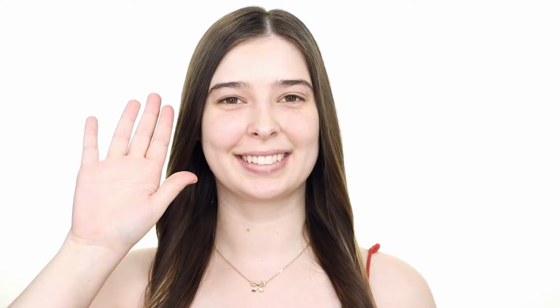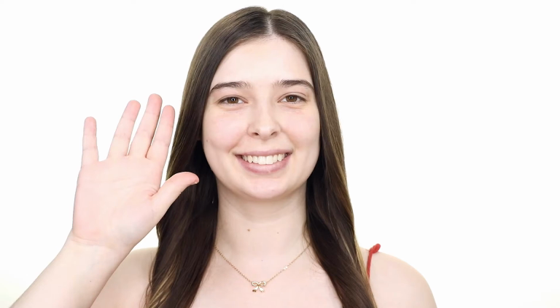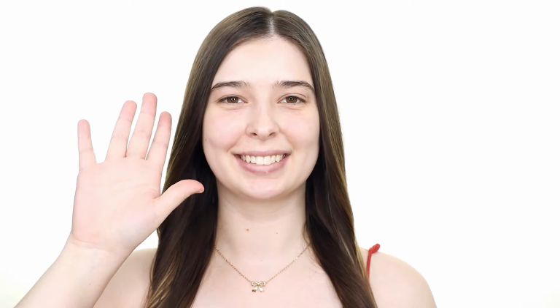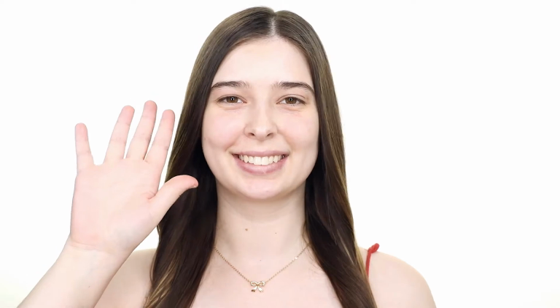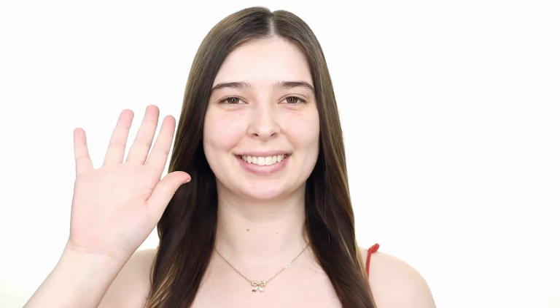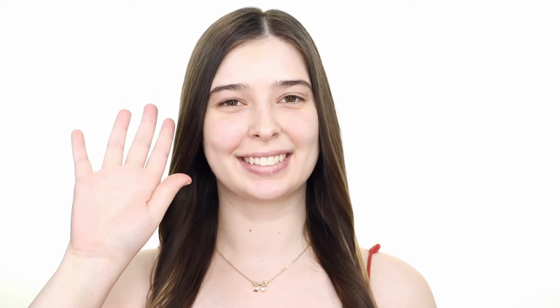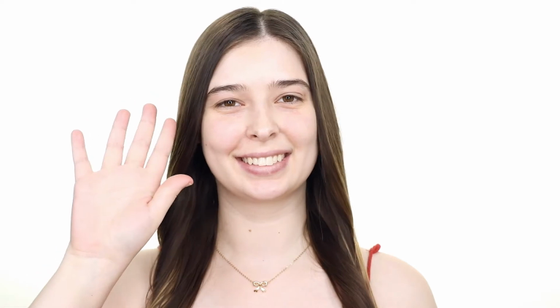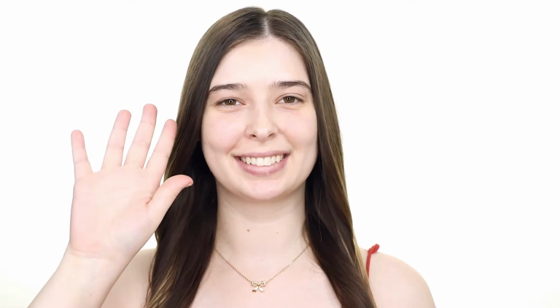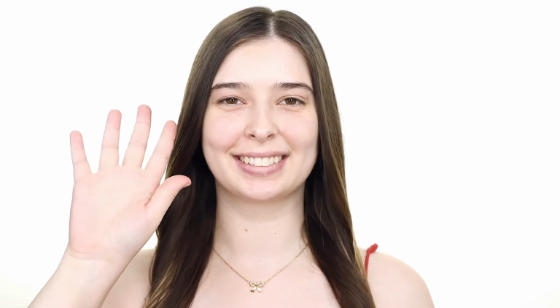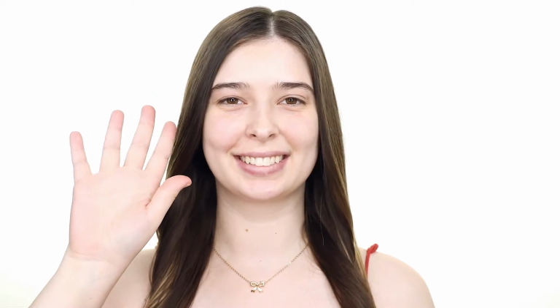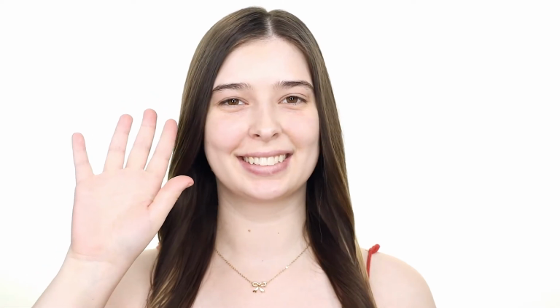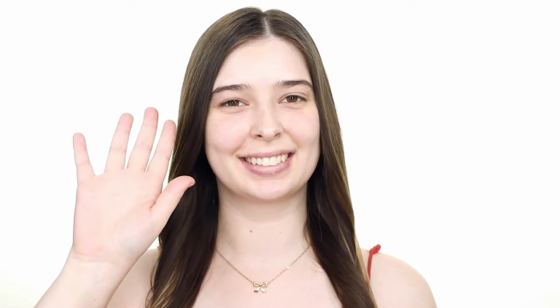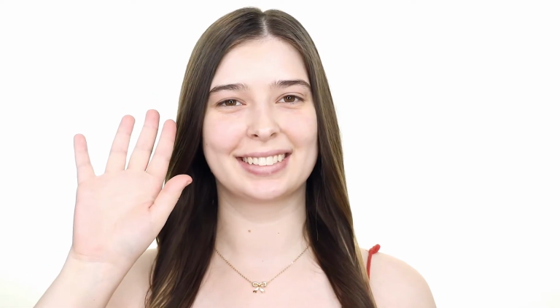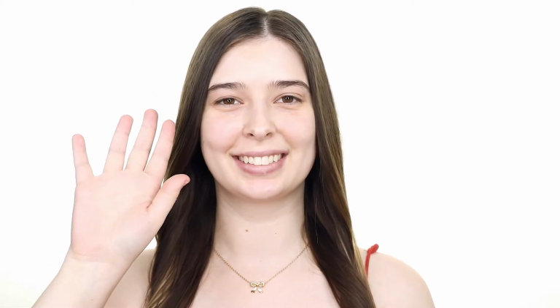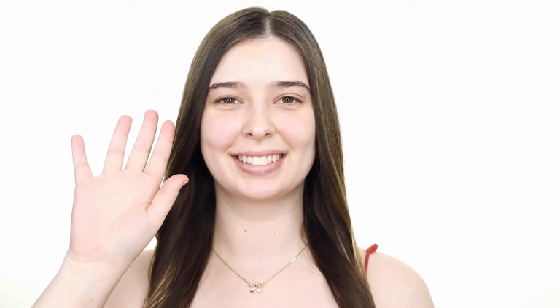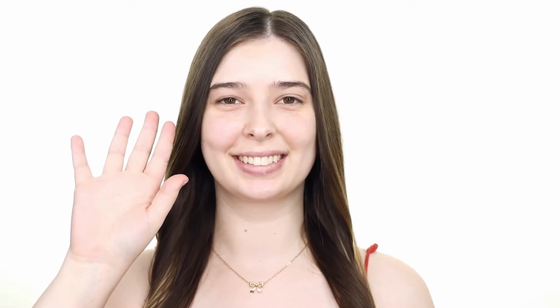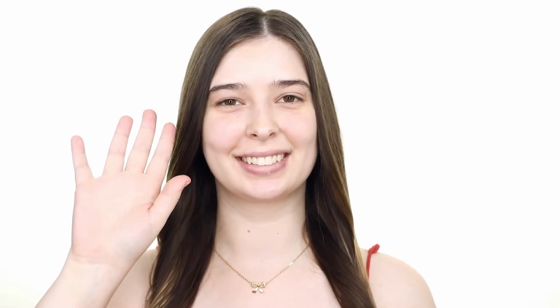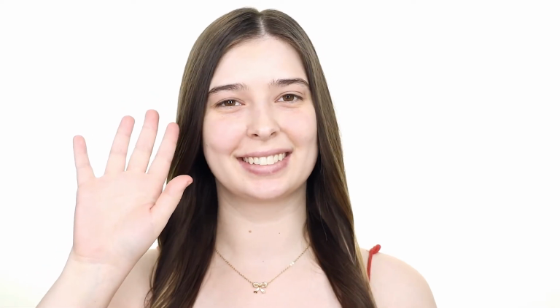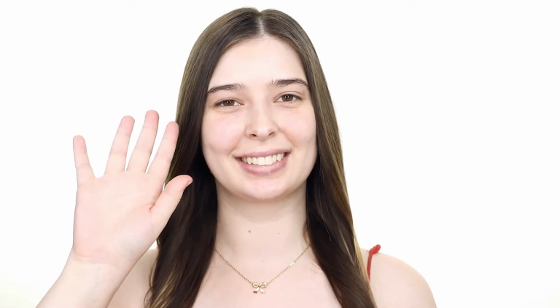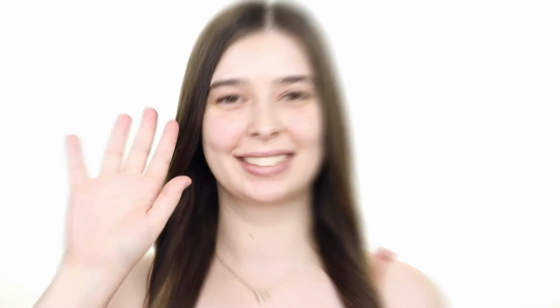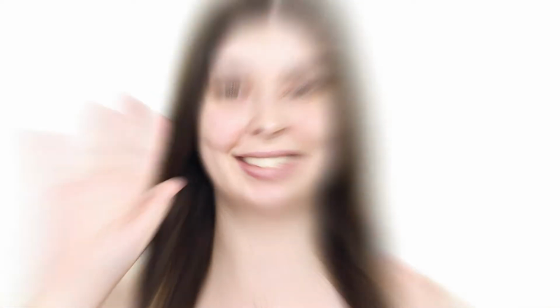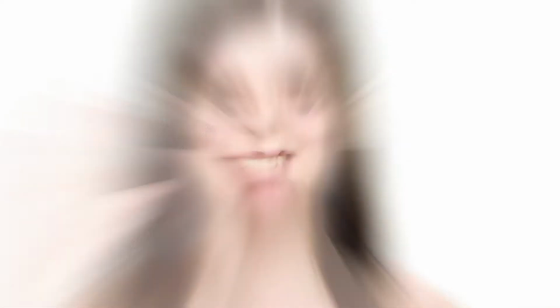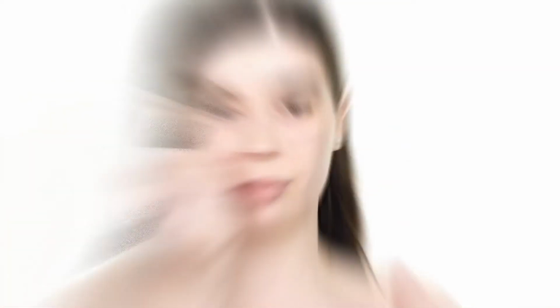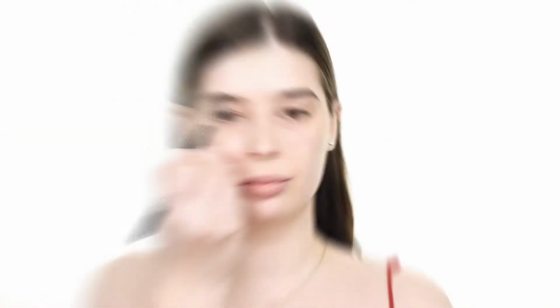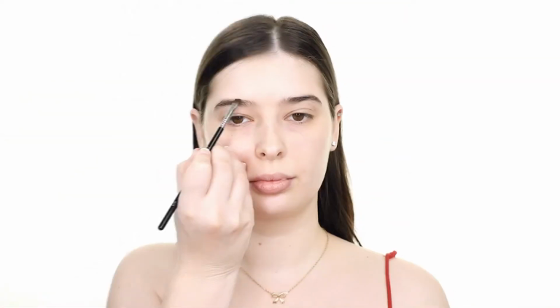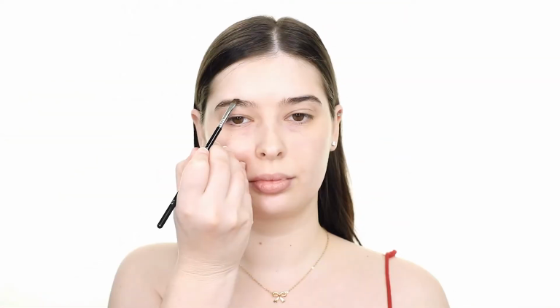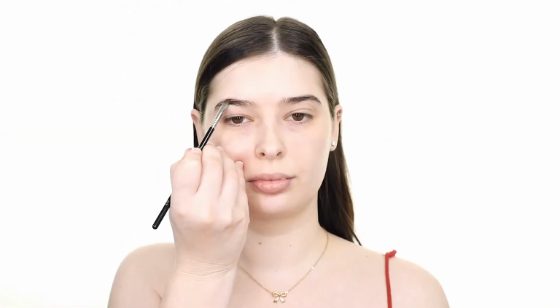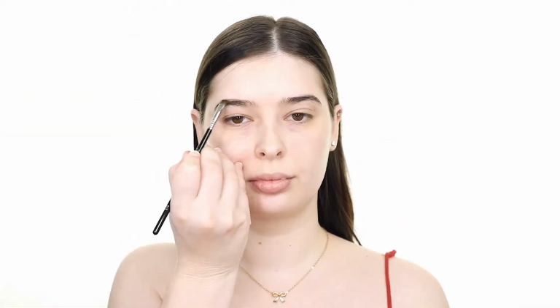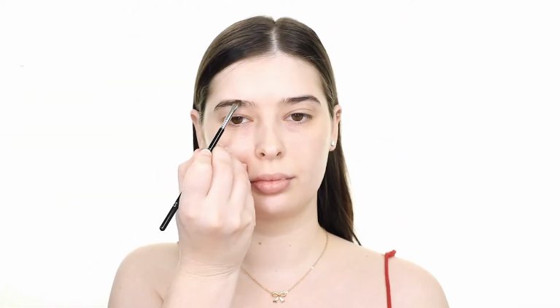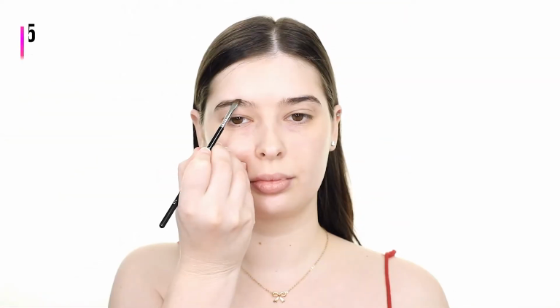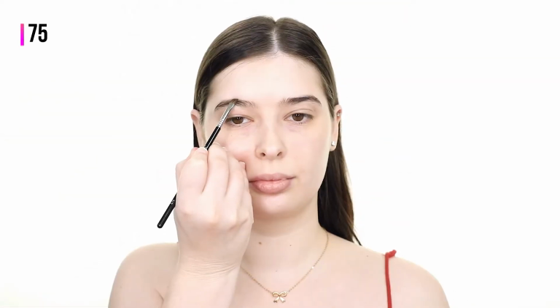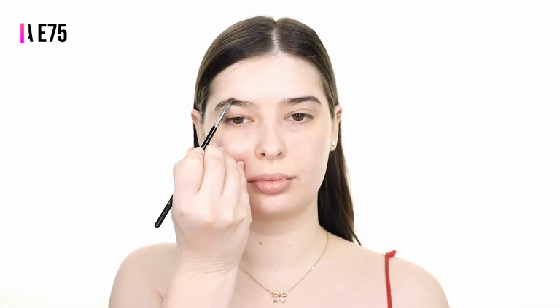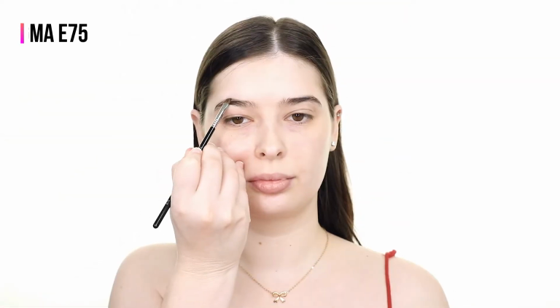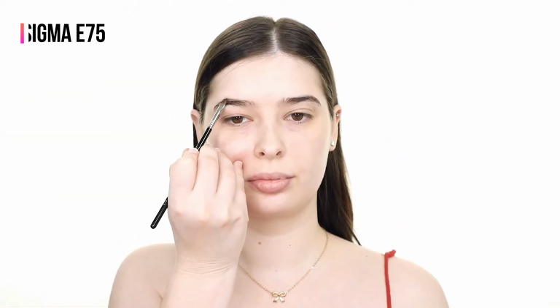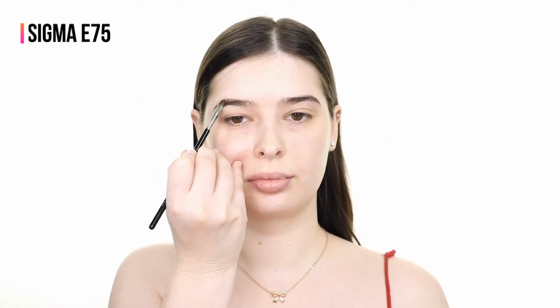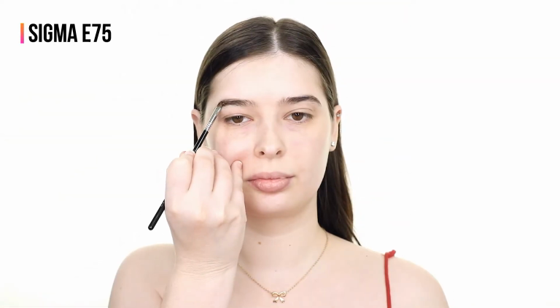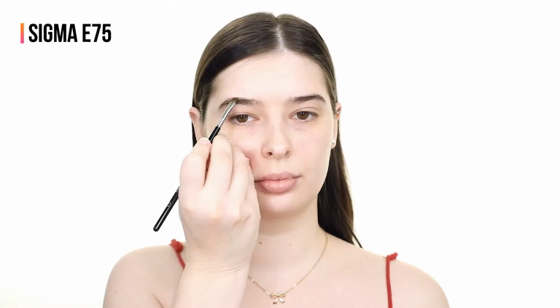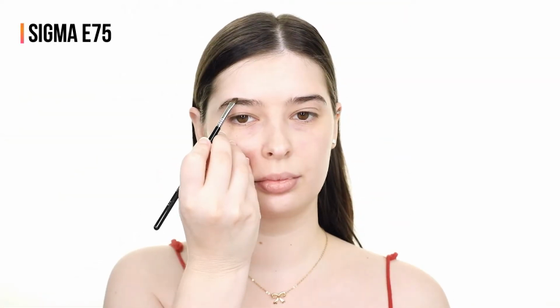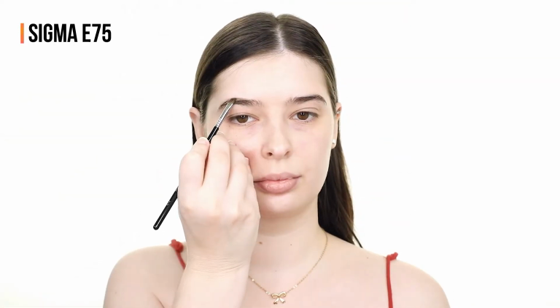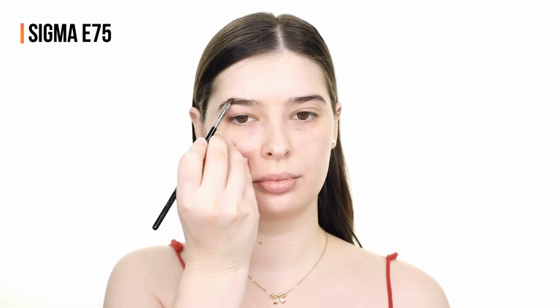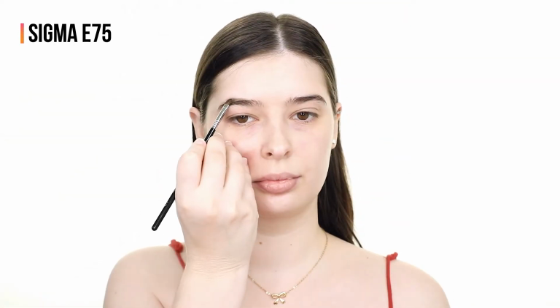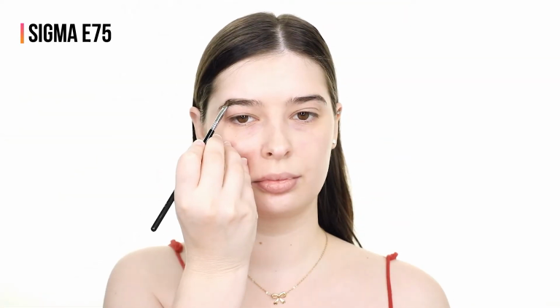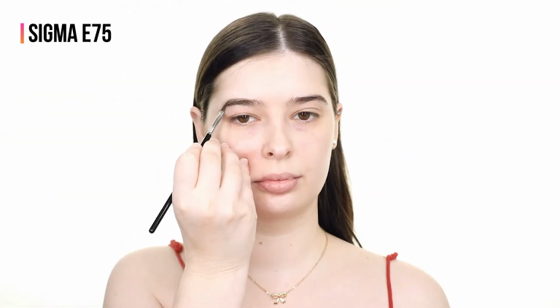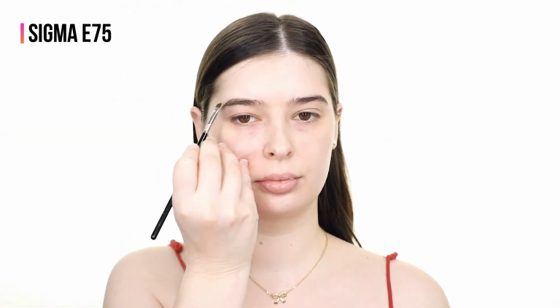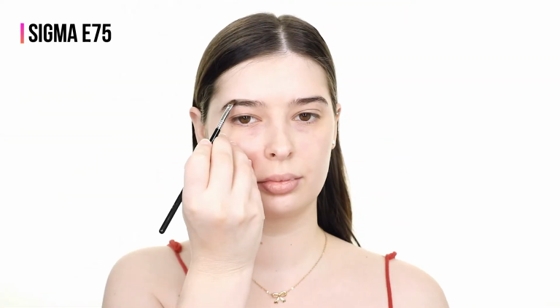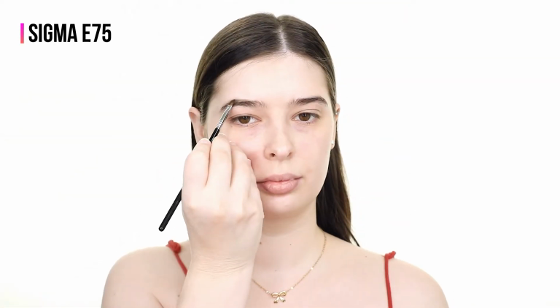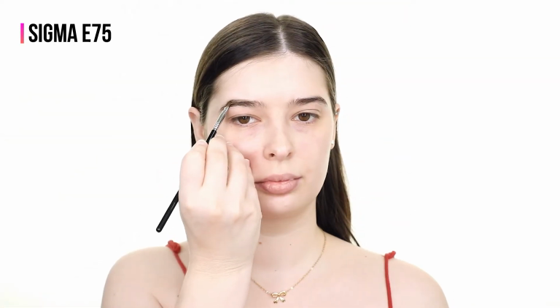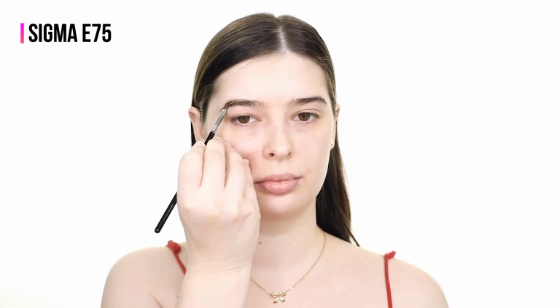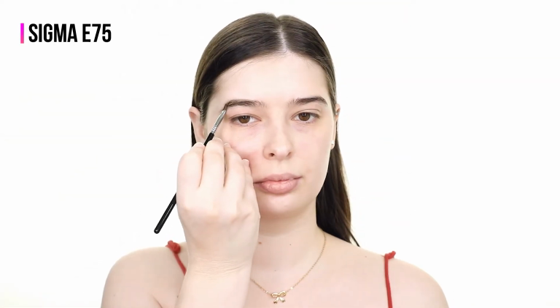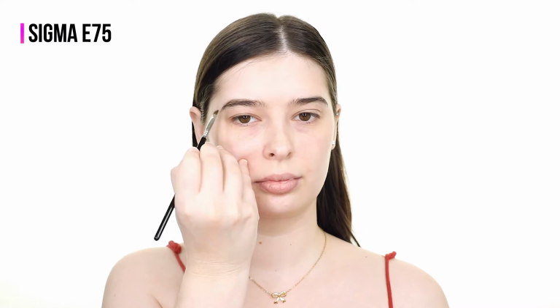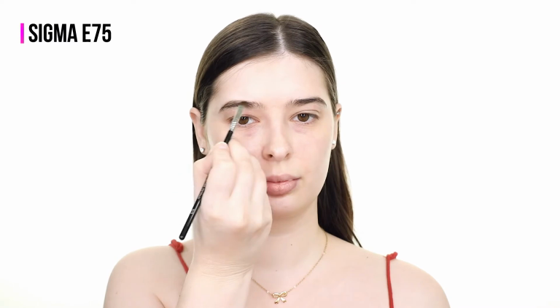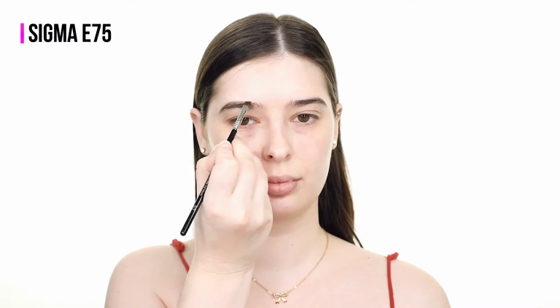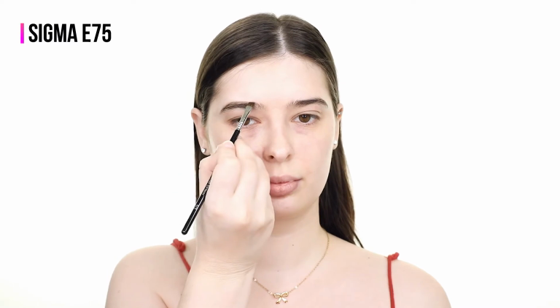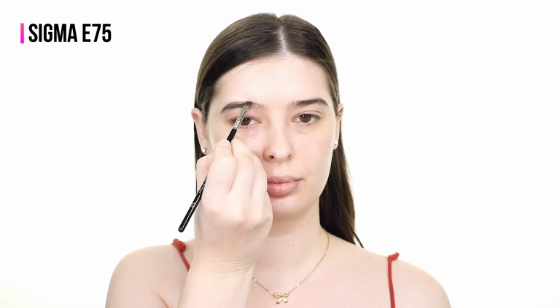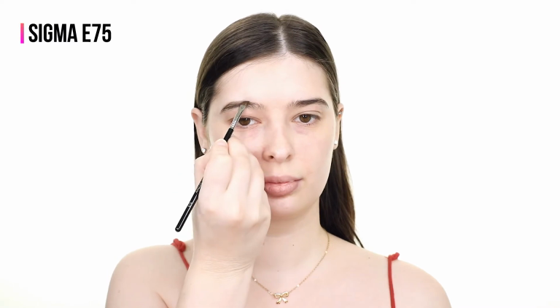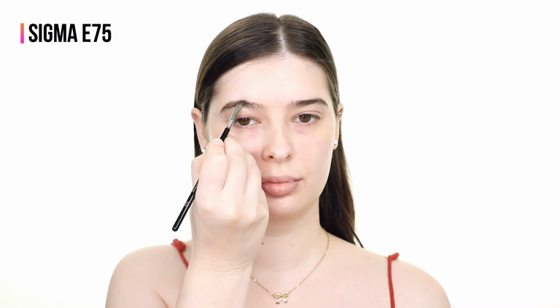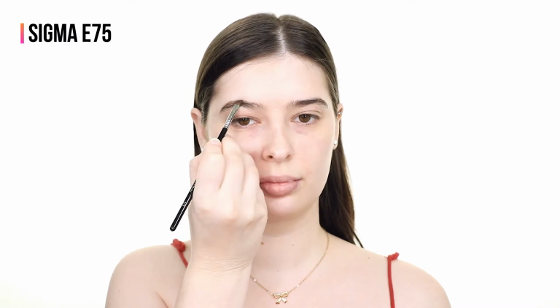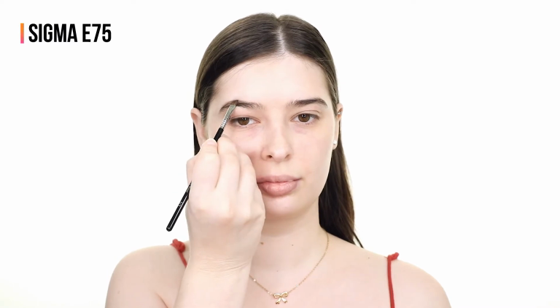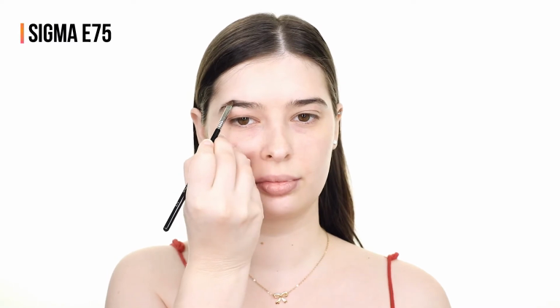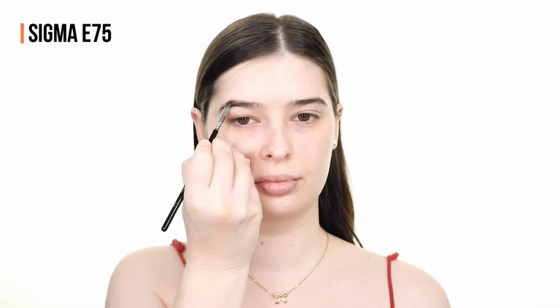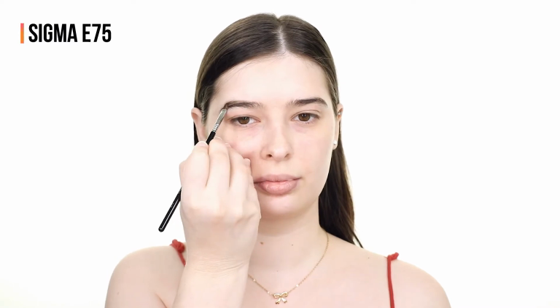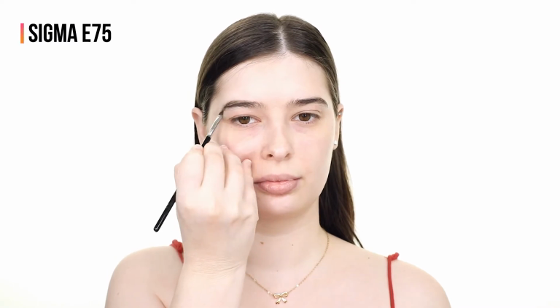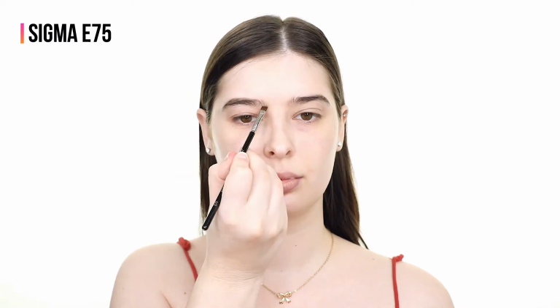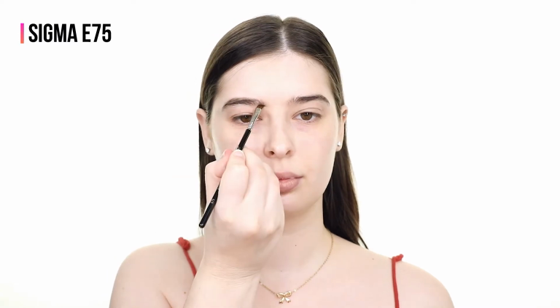Hello darlings! For today's video I'll be creating a golden glam look using a lot of new to me products.